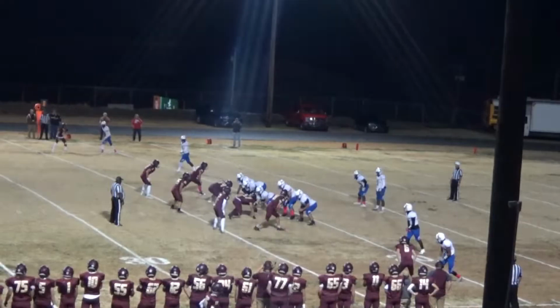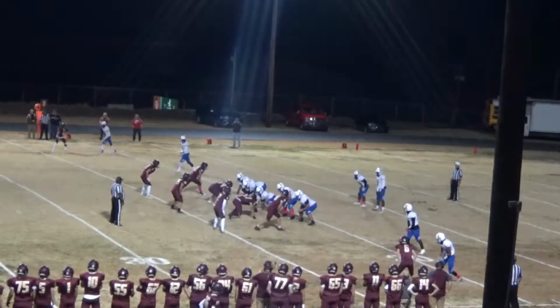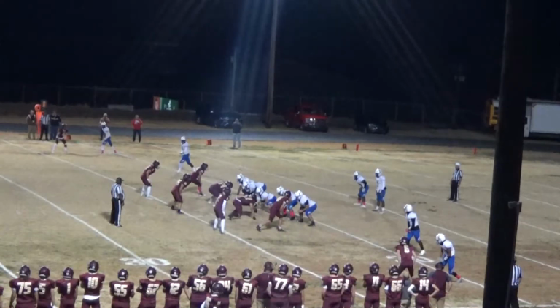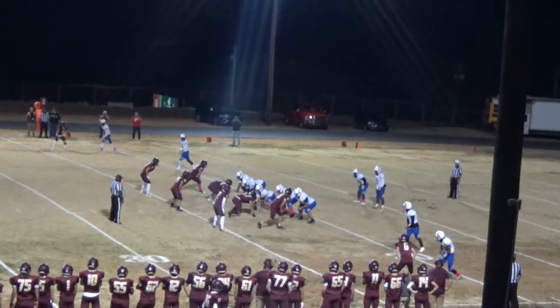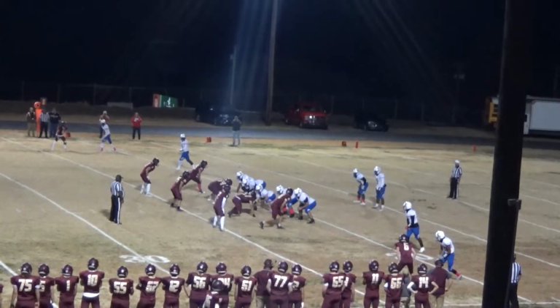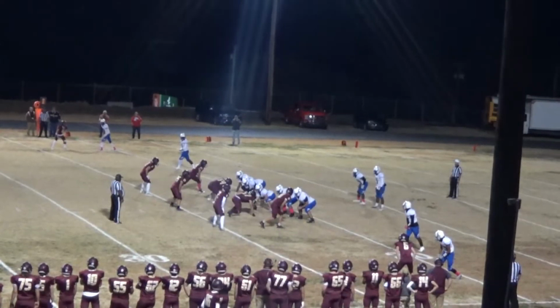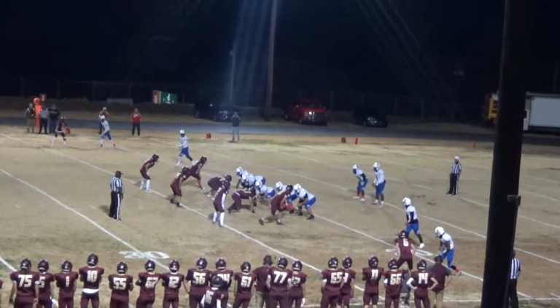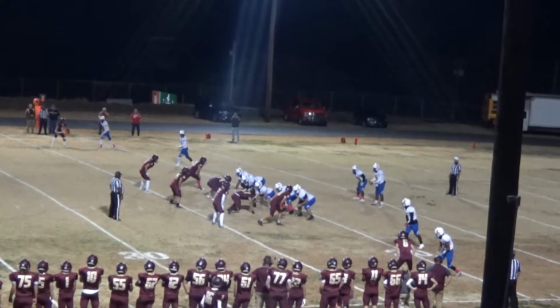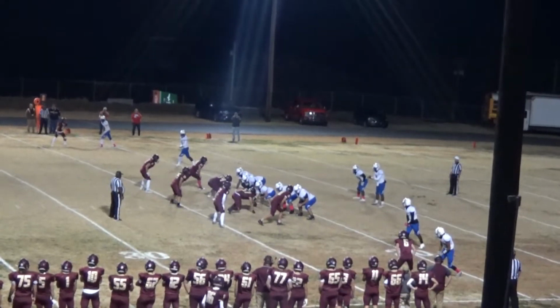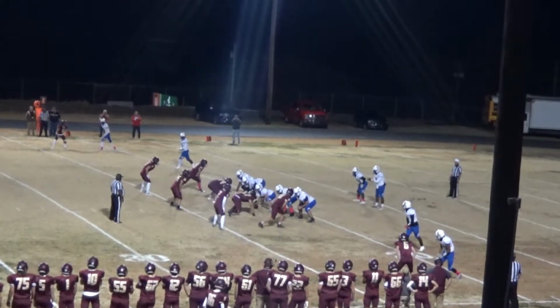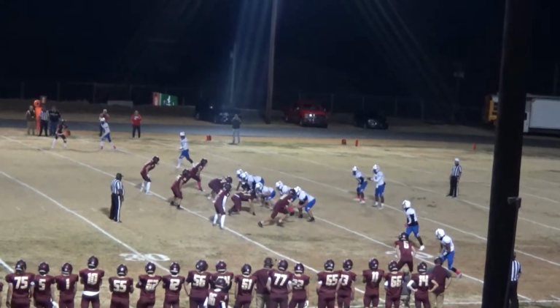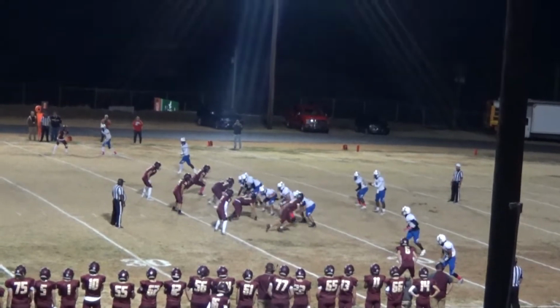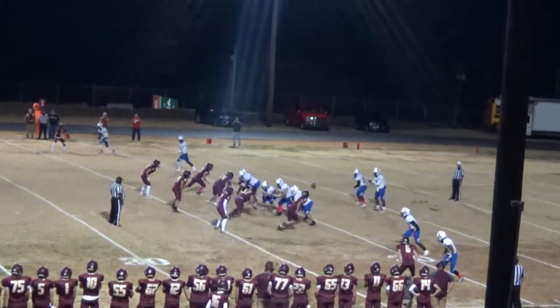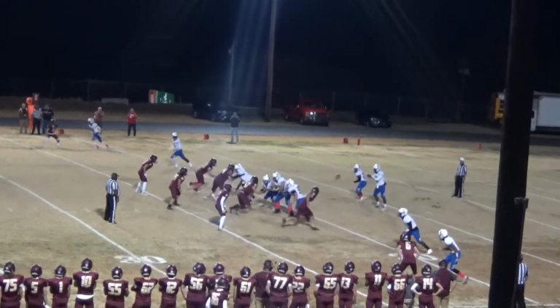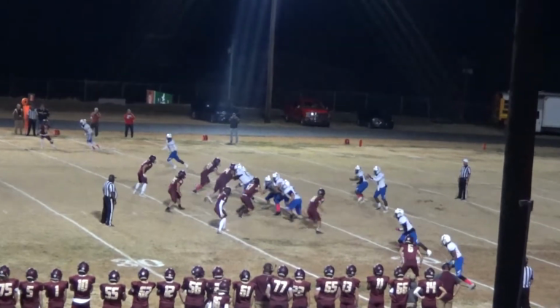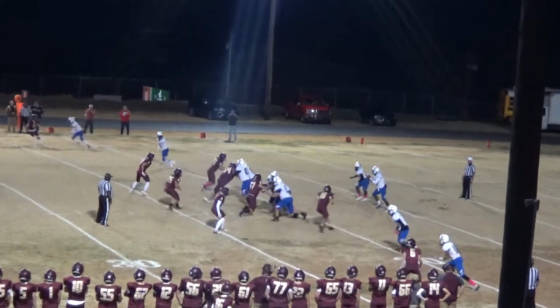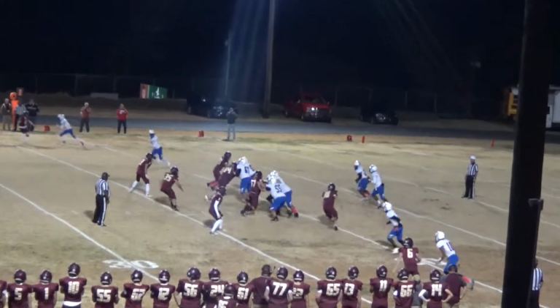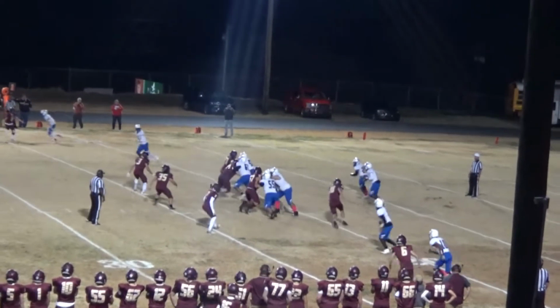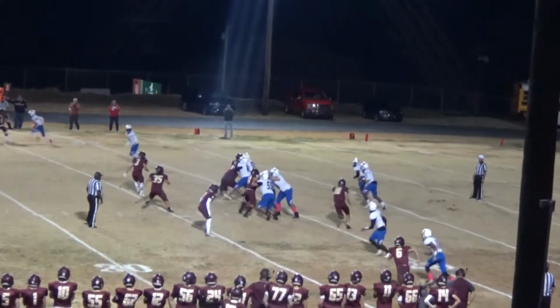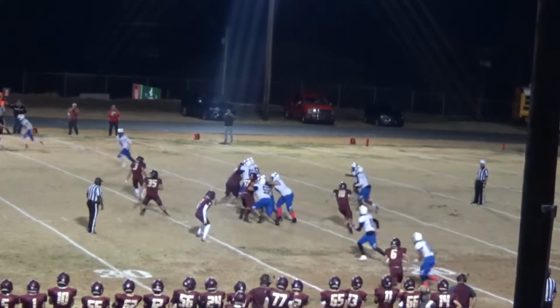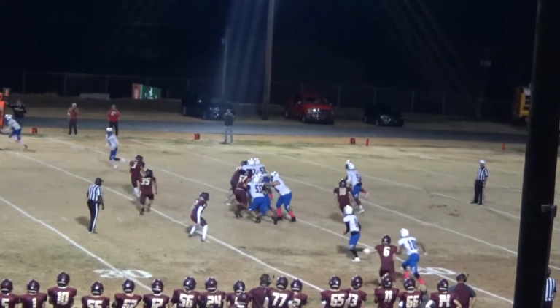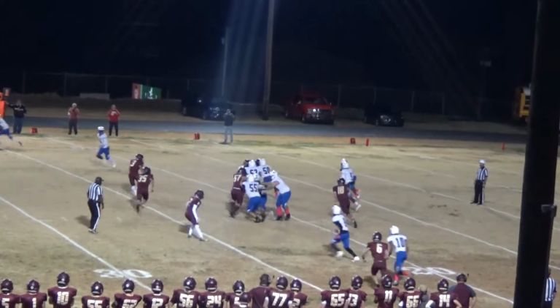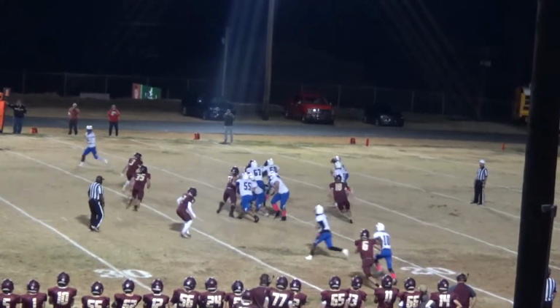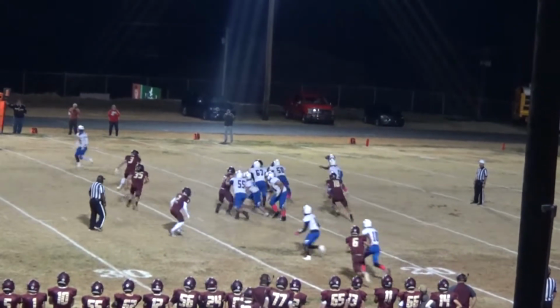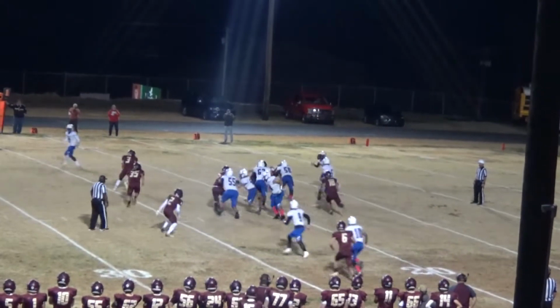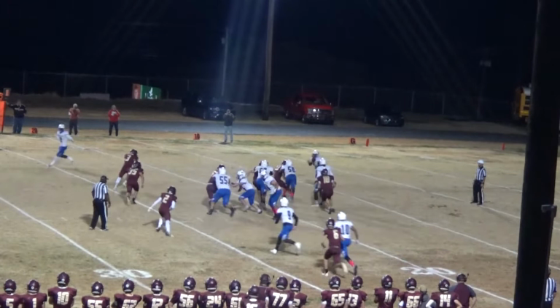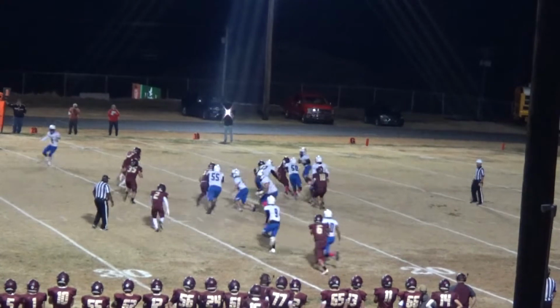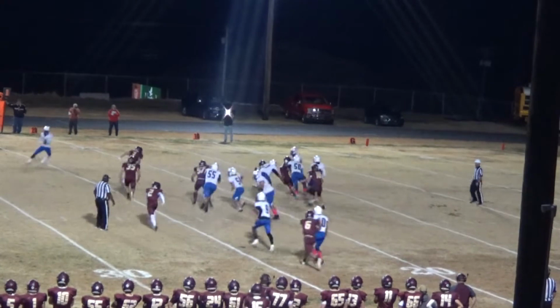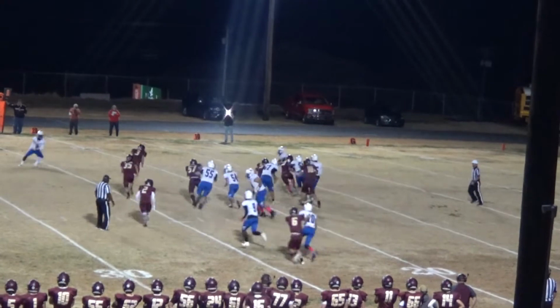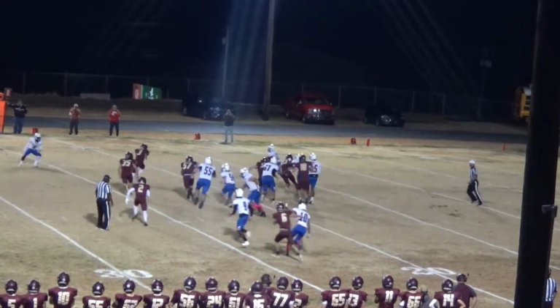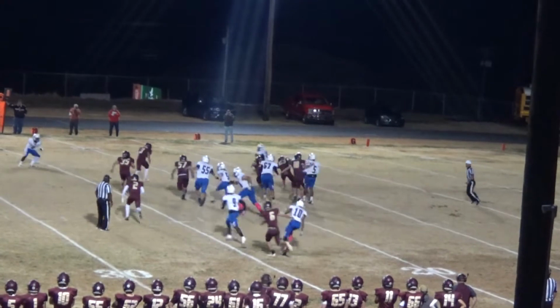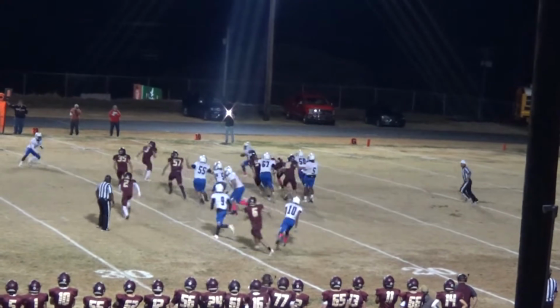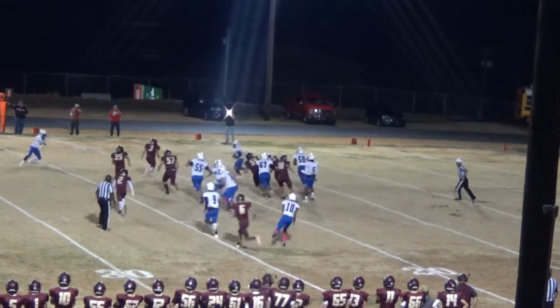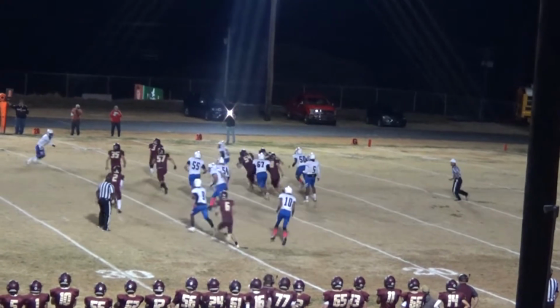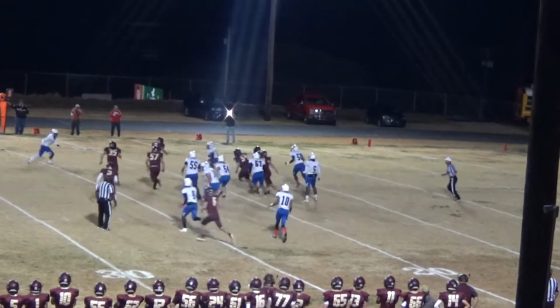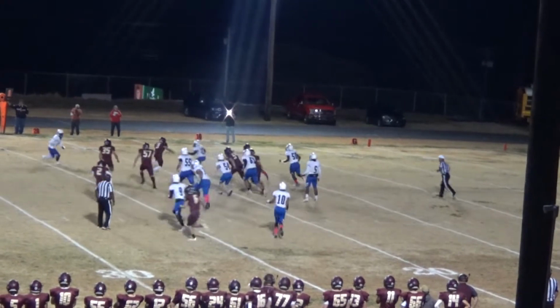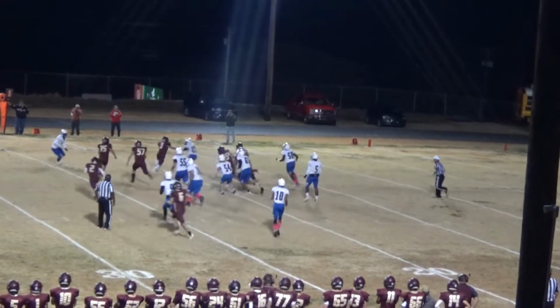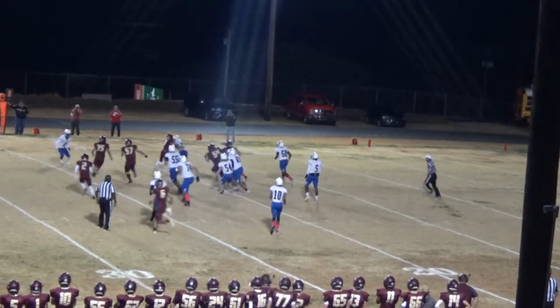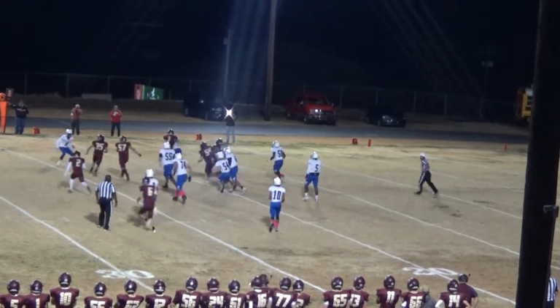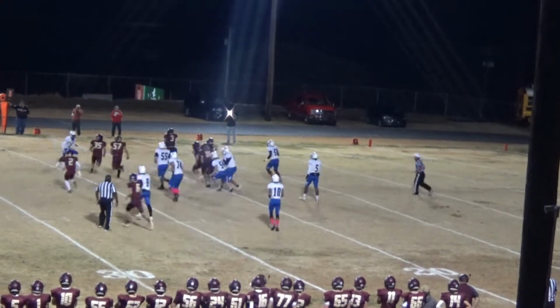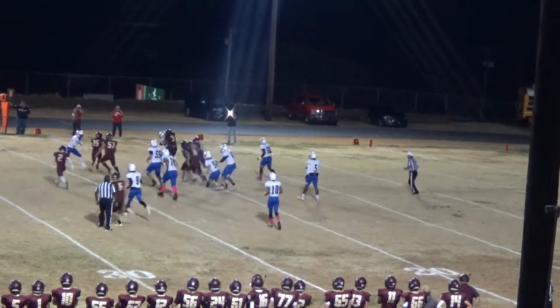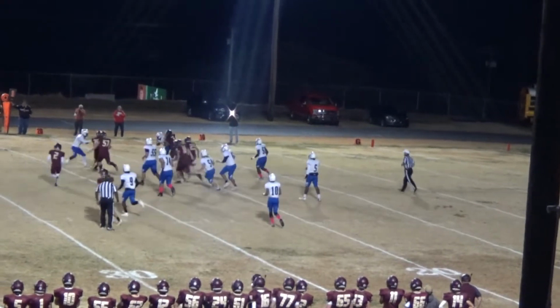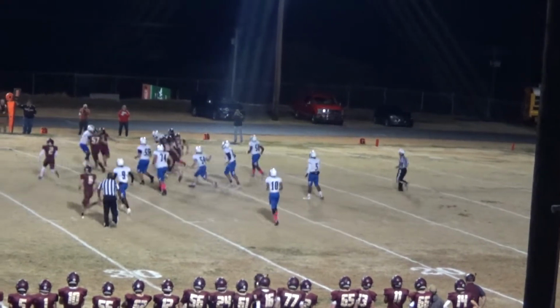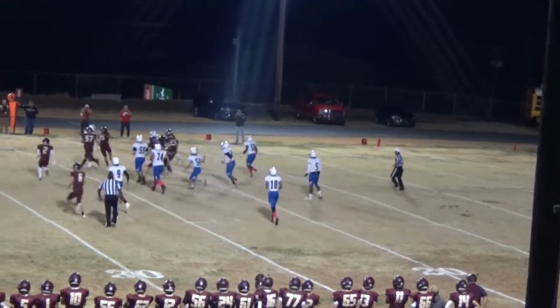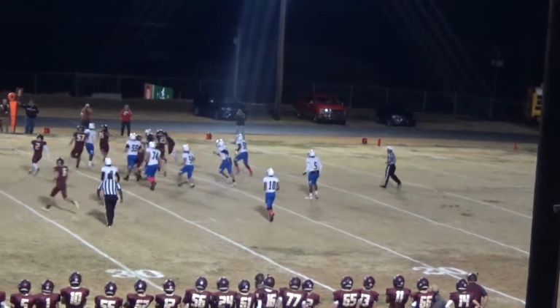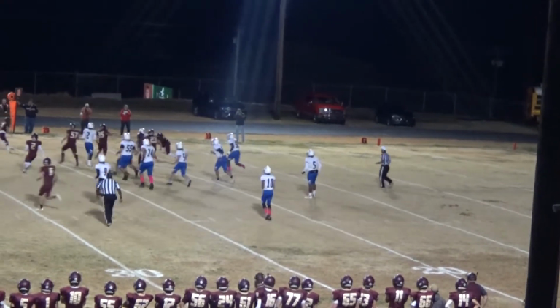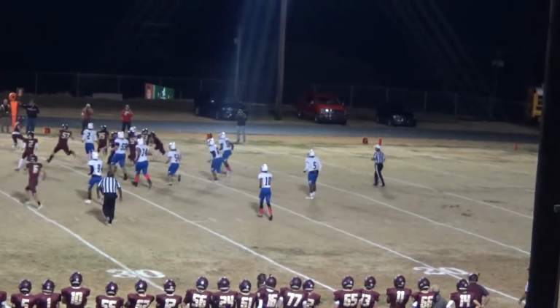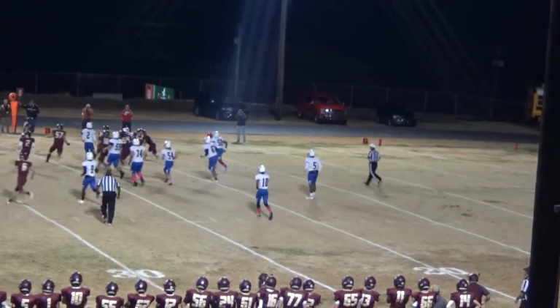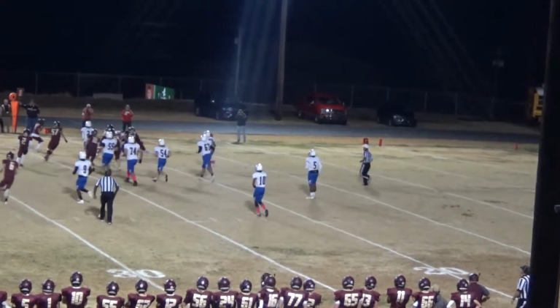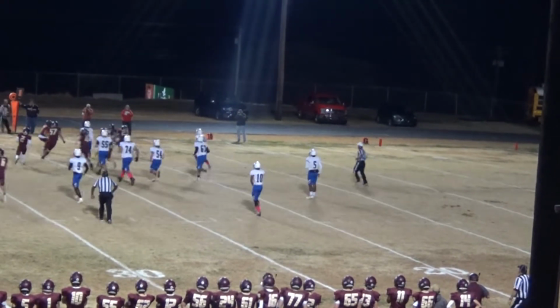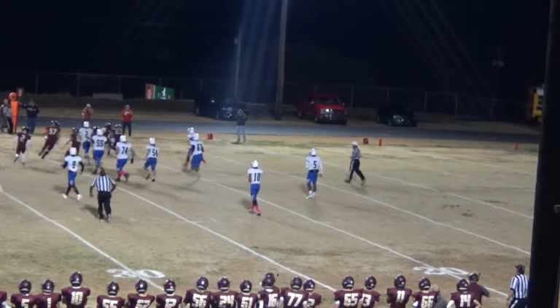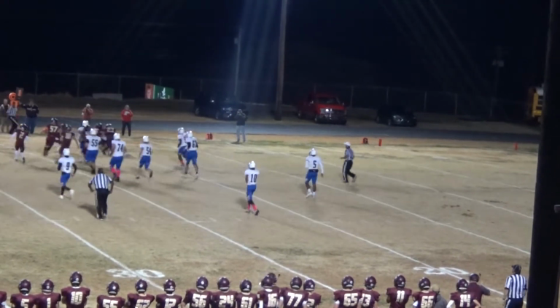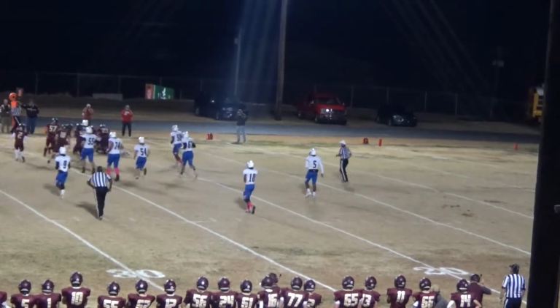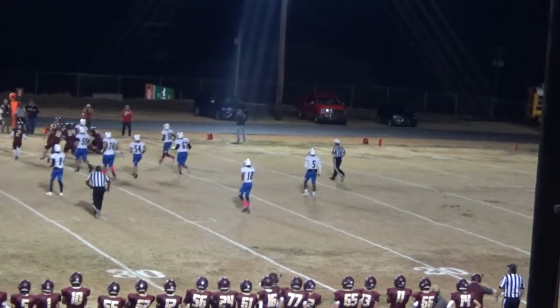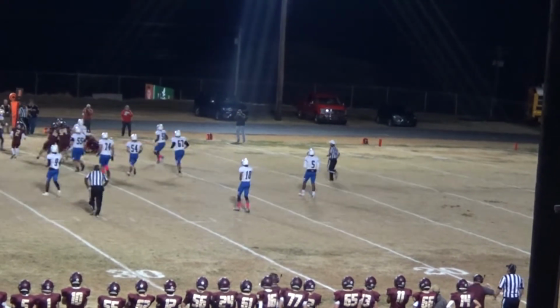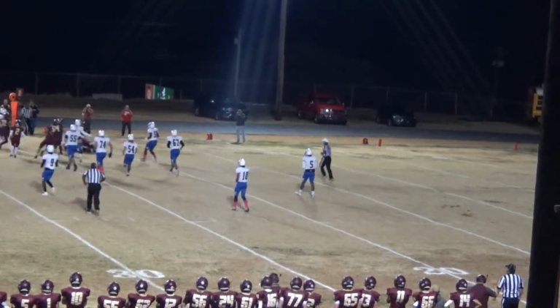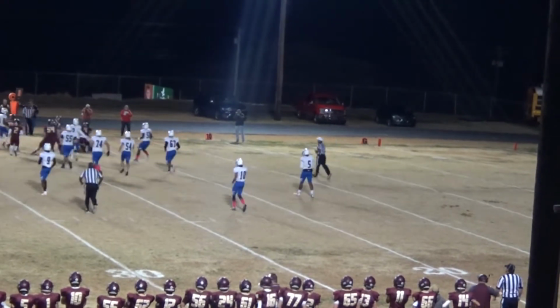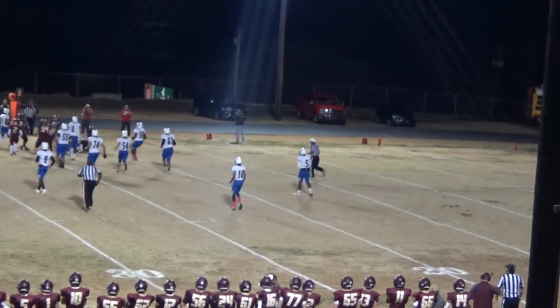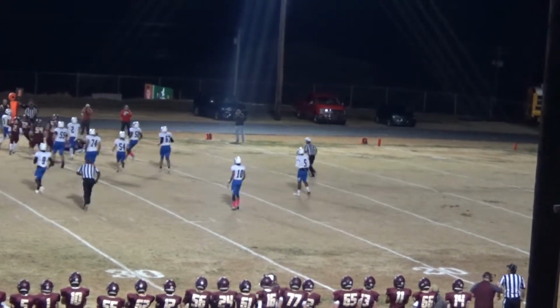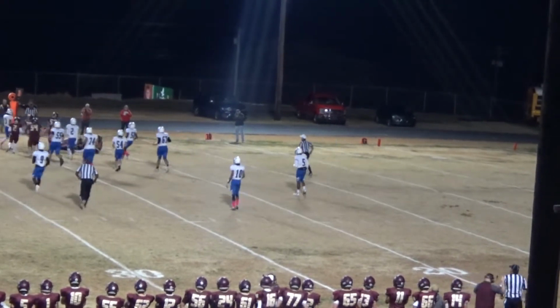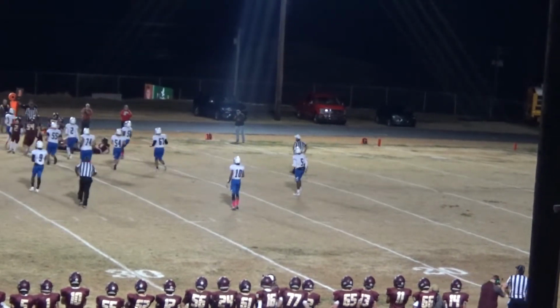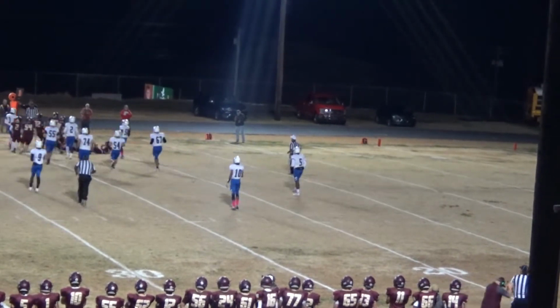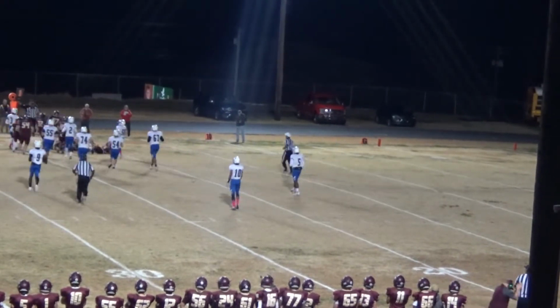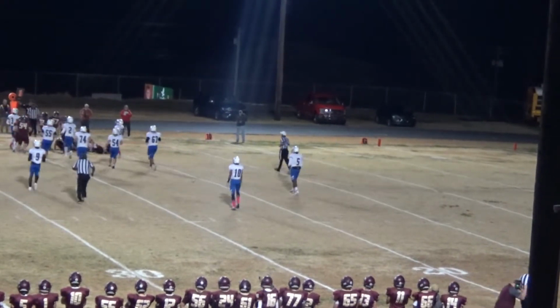Frederick will air it out. He rolls to his right, pitches to Dixon. Dixon's hit, wrapped up. He's going to pick up a couple of yards.